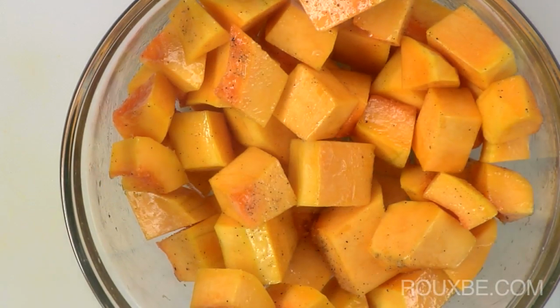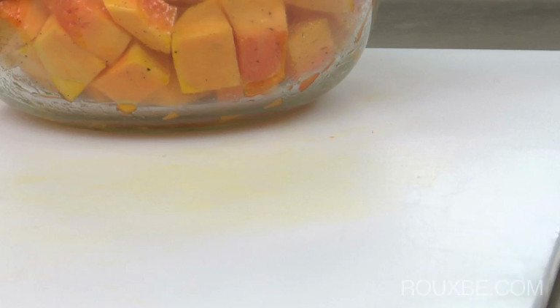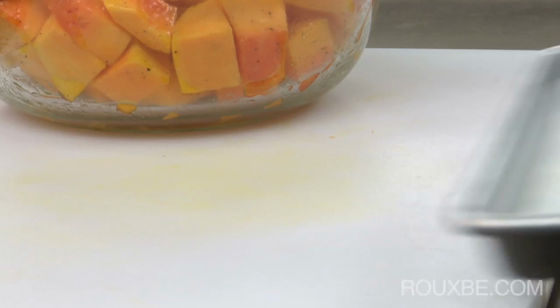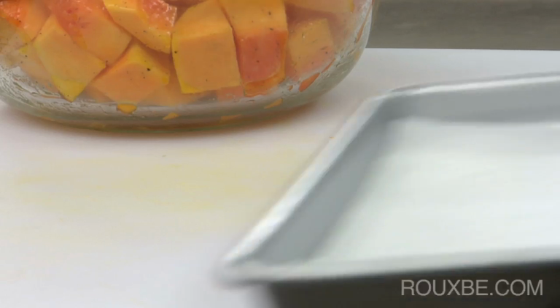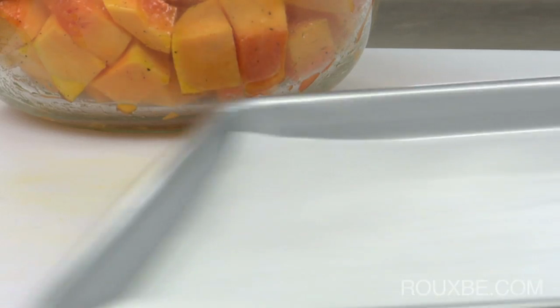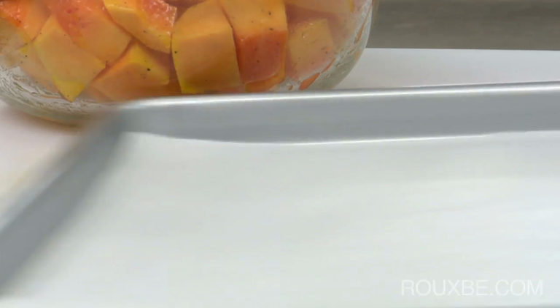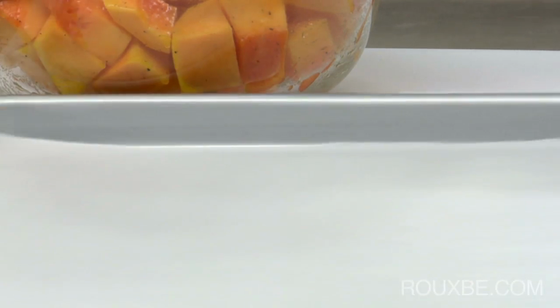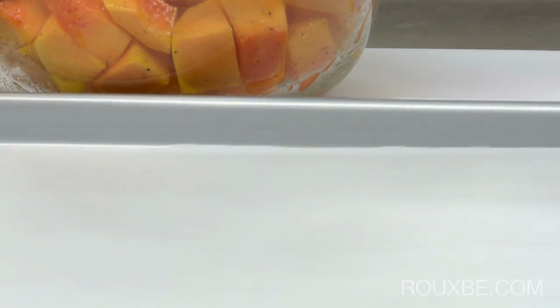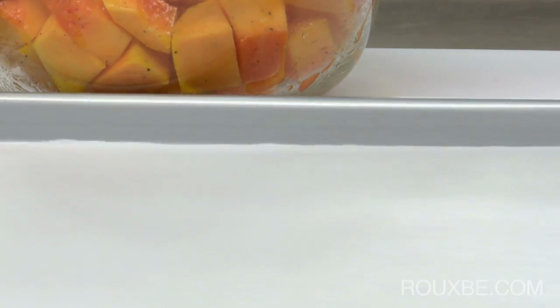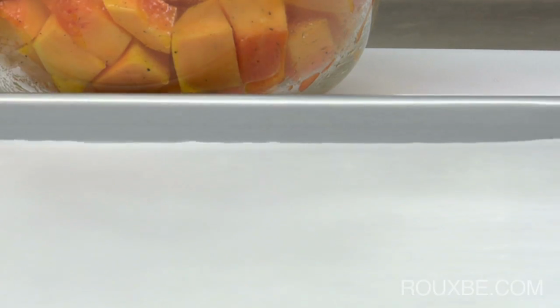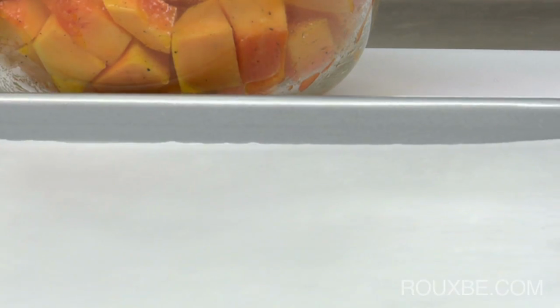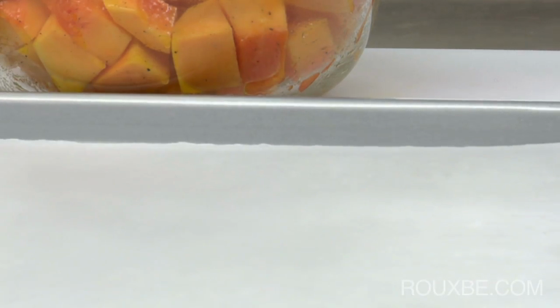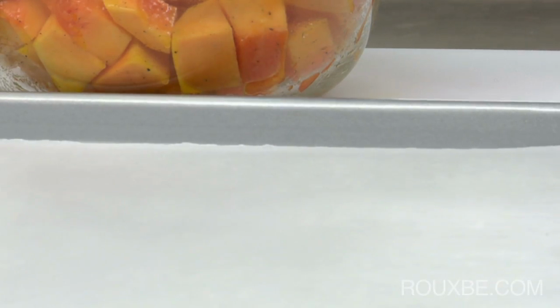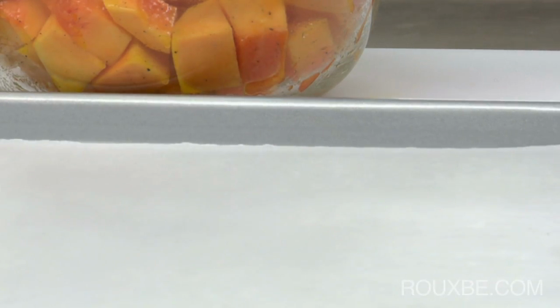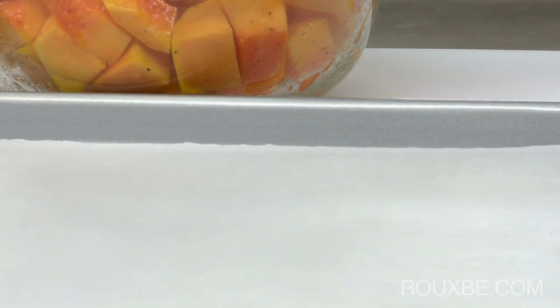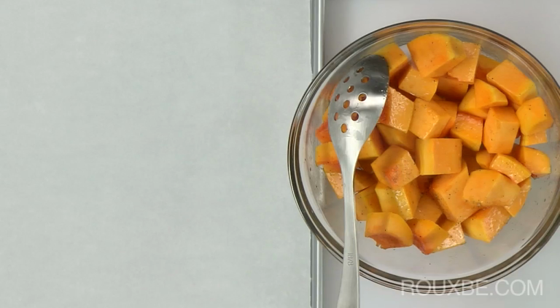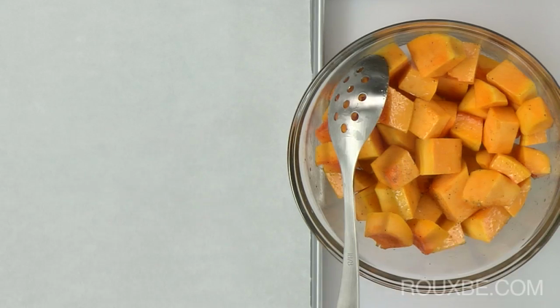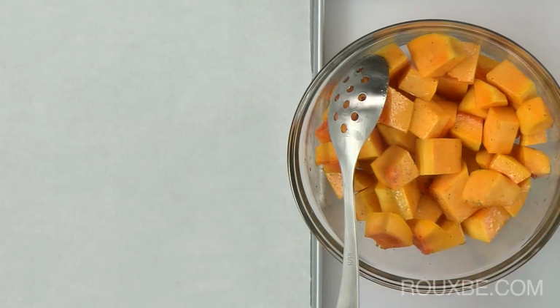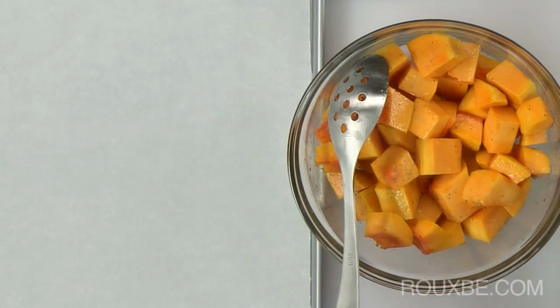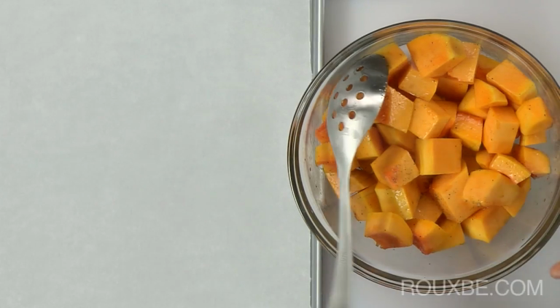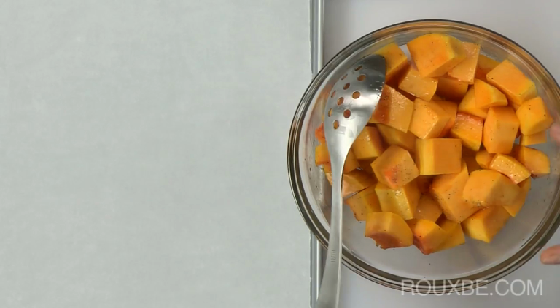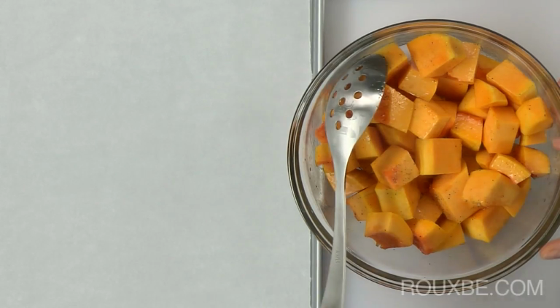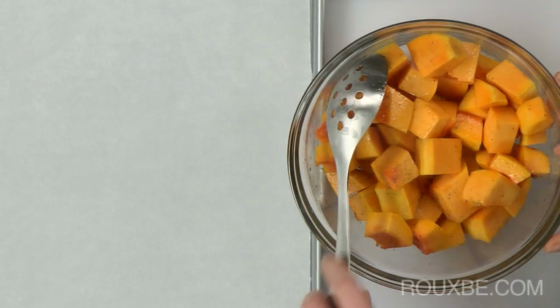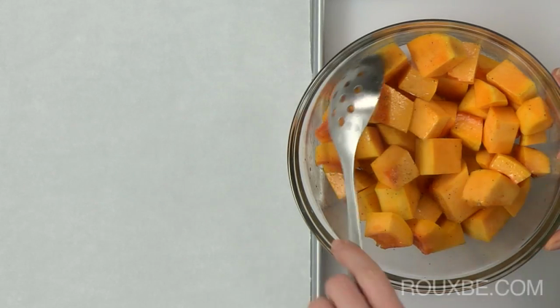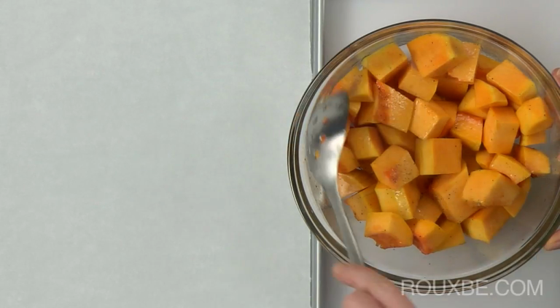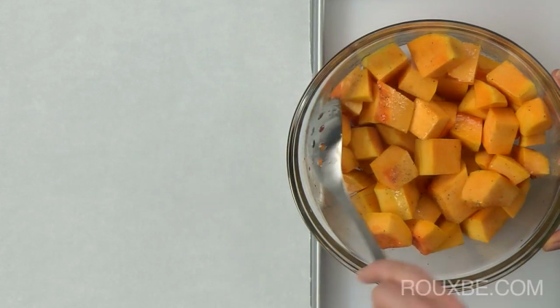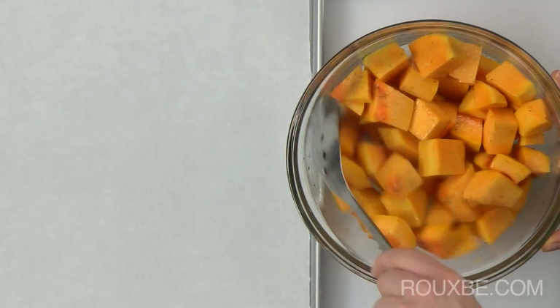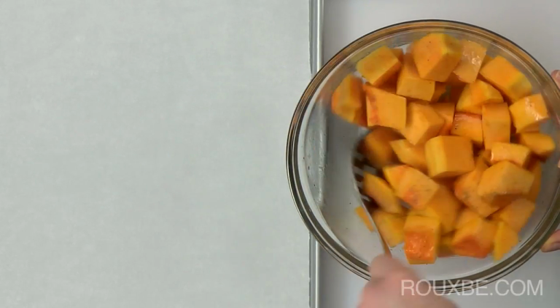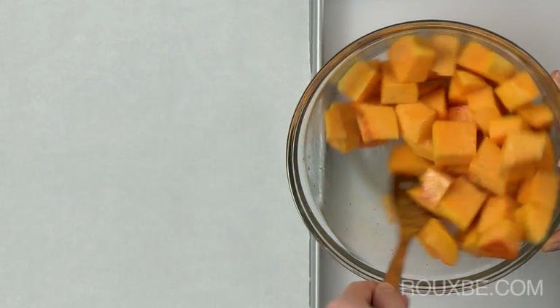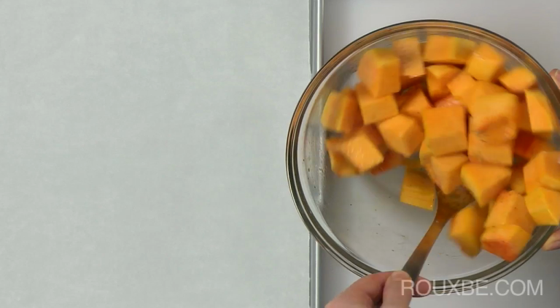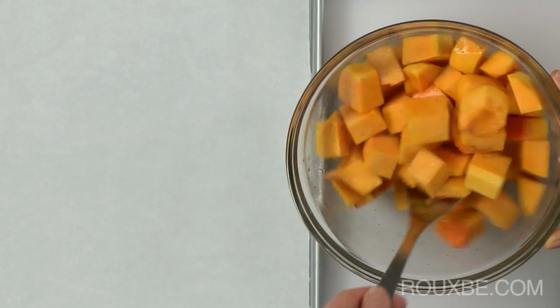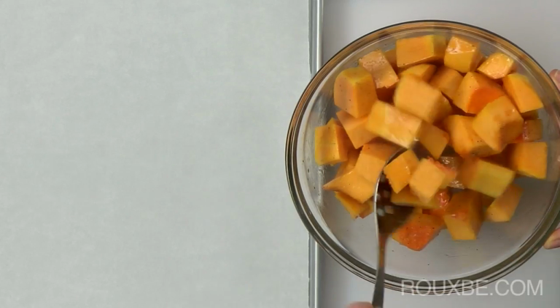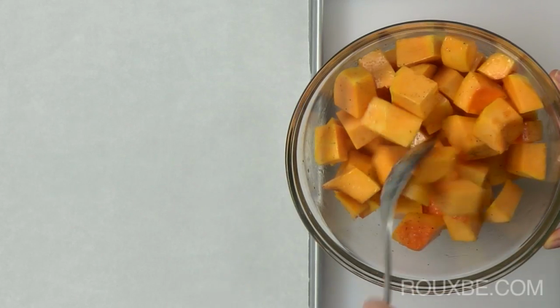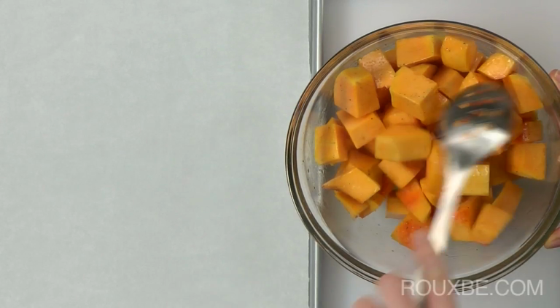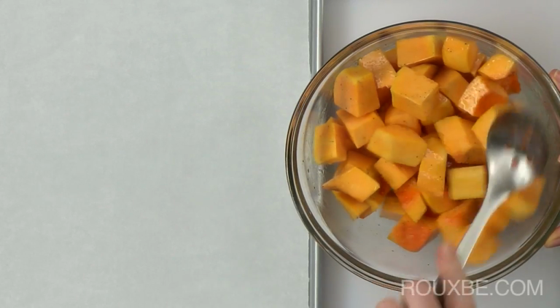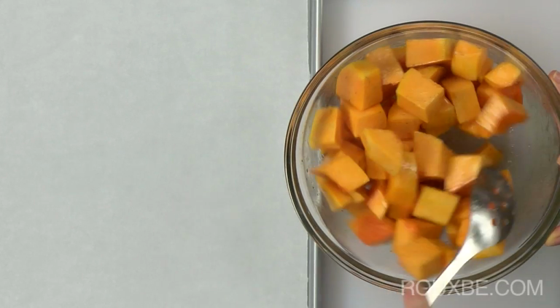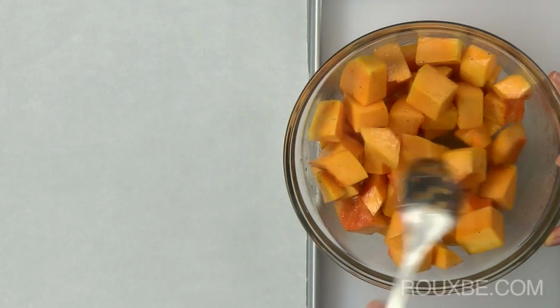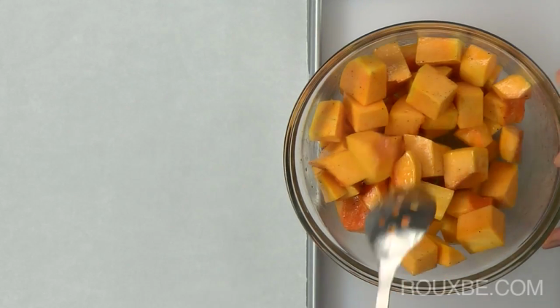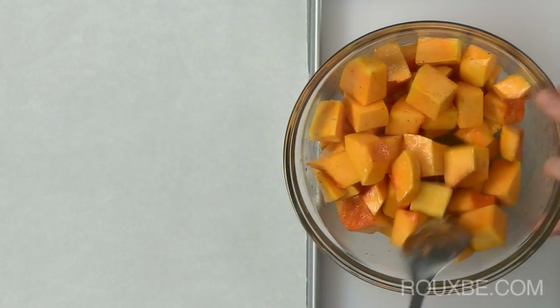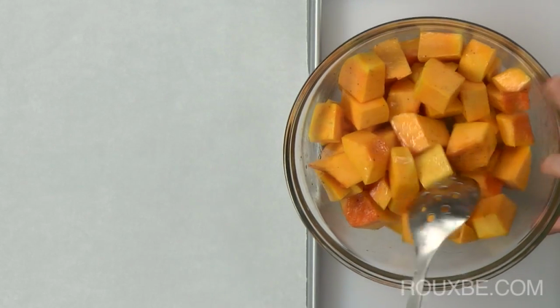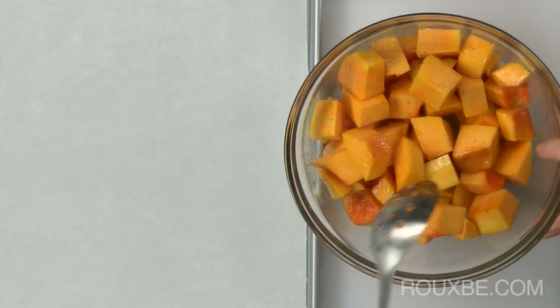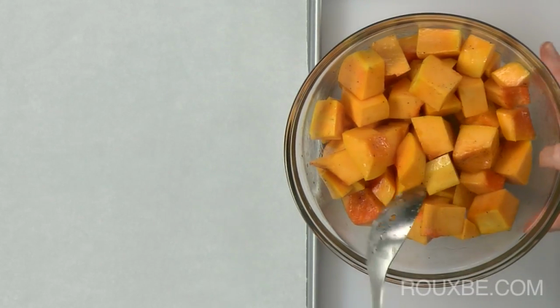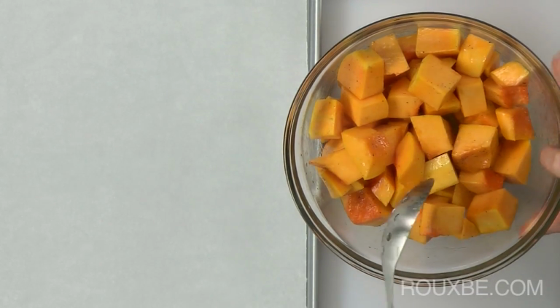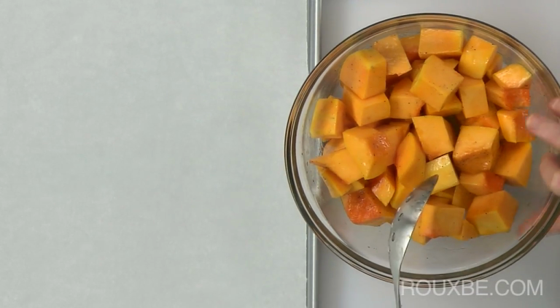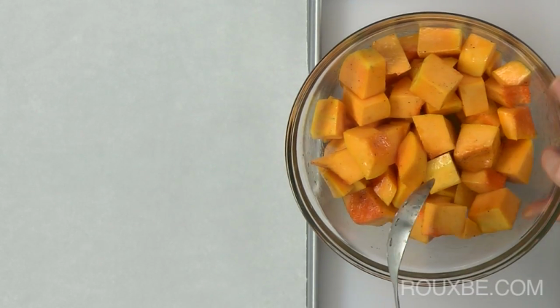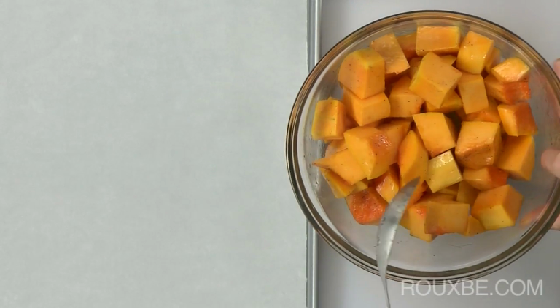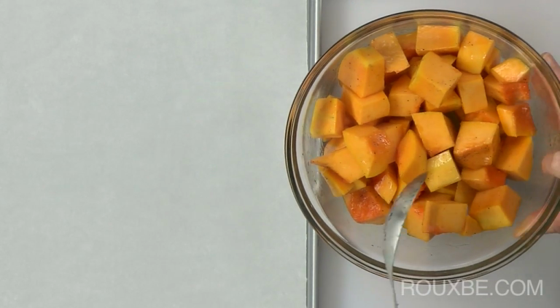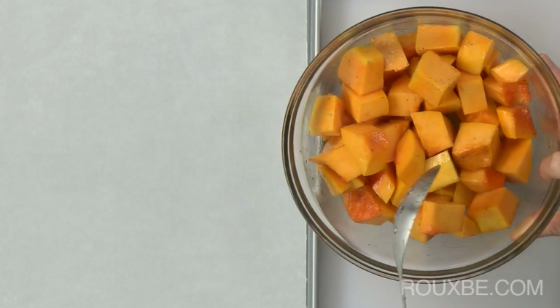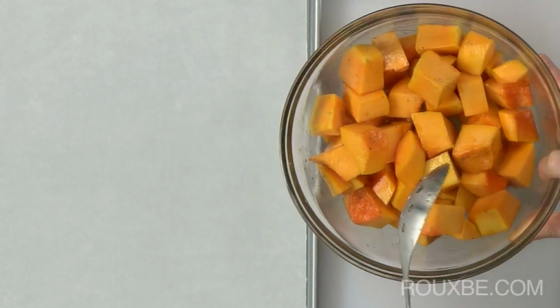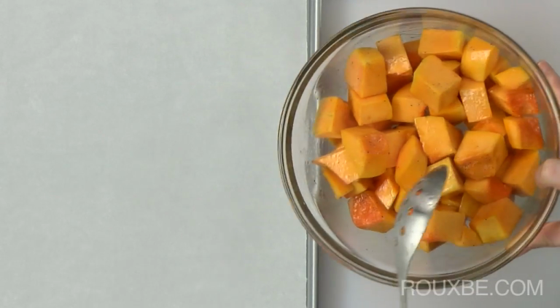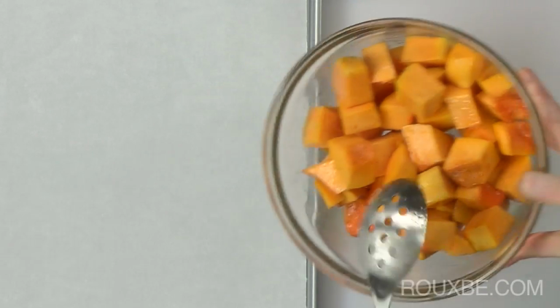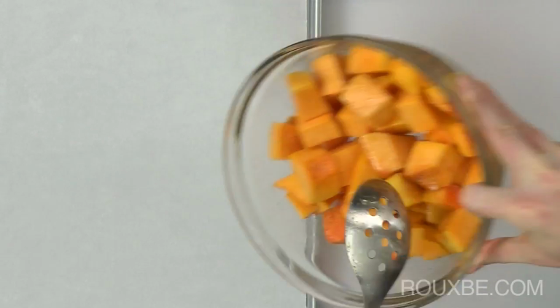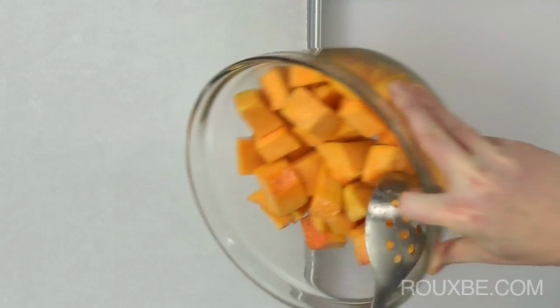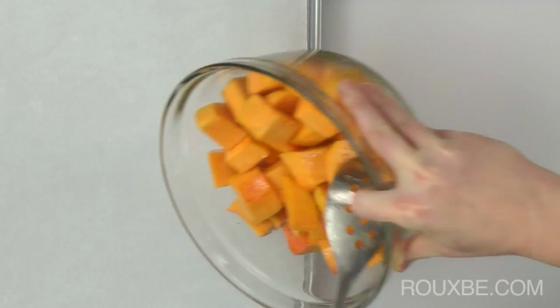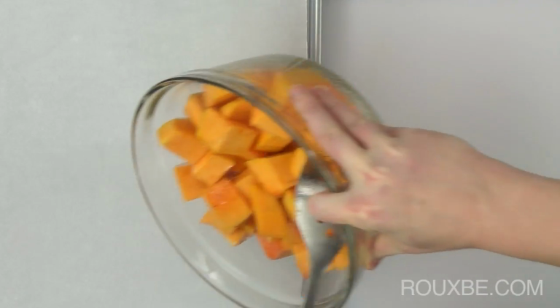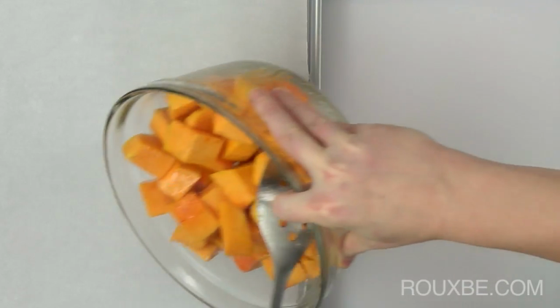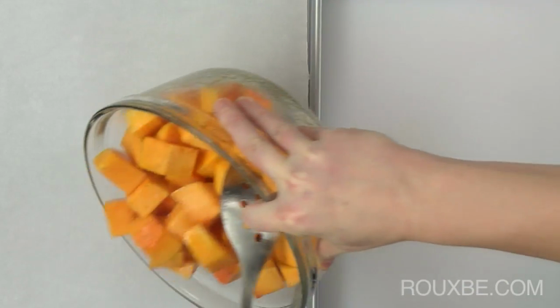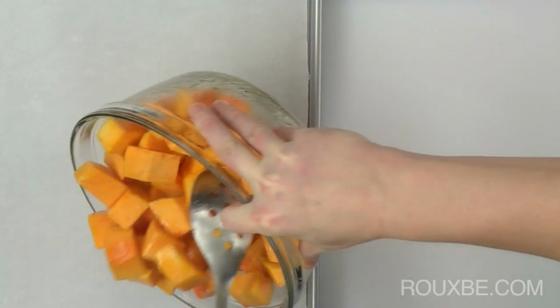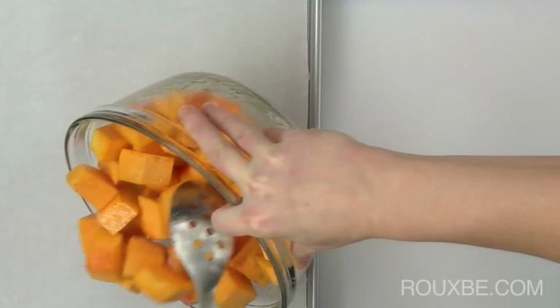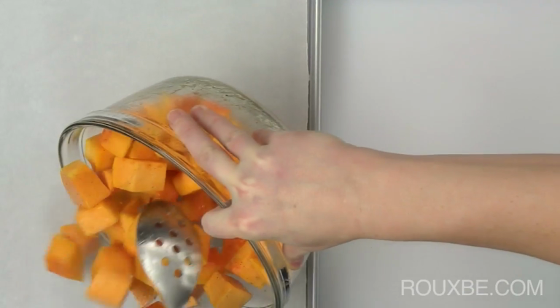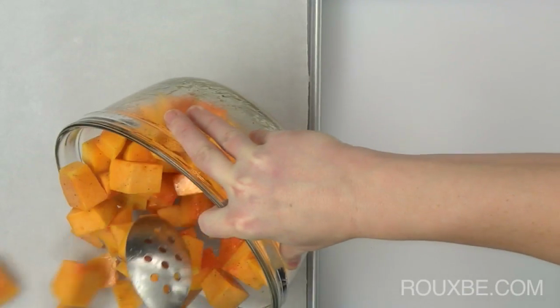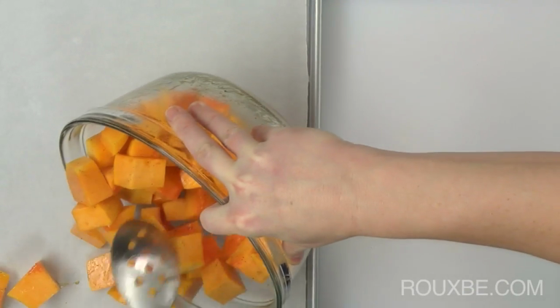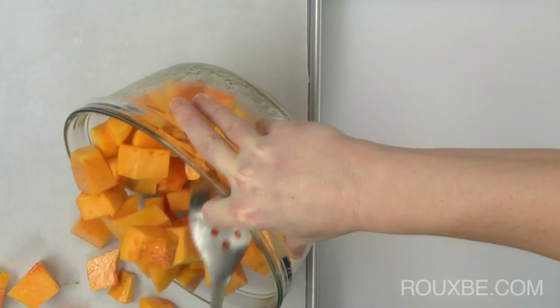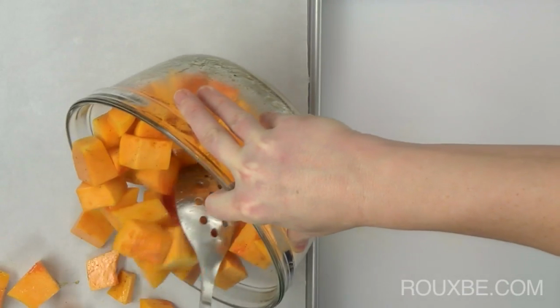Pour the squash onto a parchment lined baking tray for easy cleanup. Or, if you're not using parchment, simply spray the tray with non-stick spray.